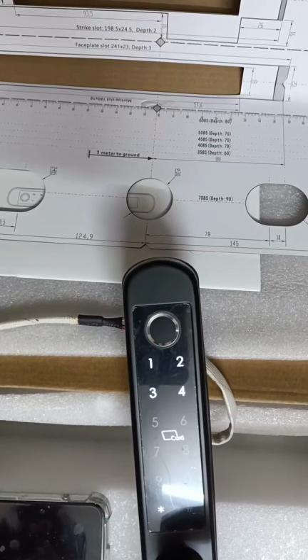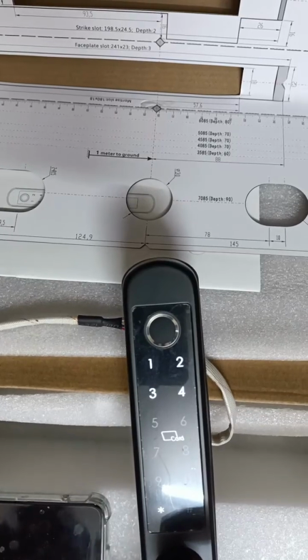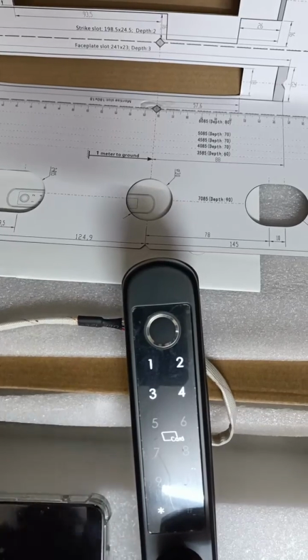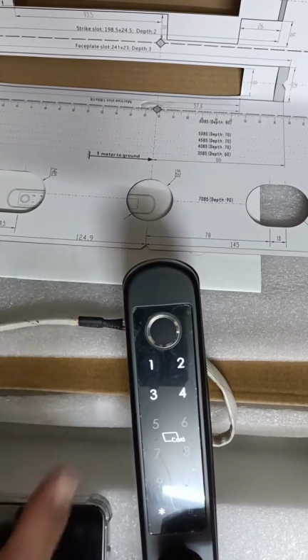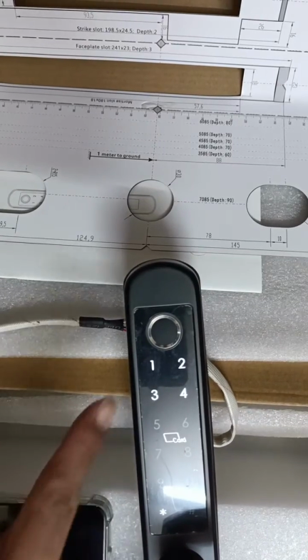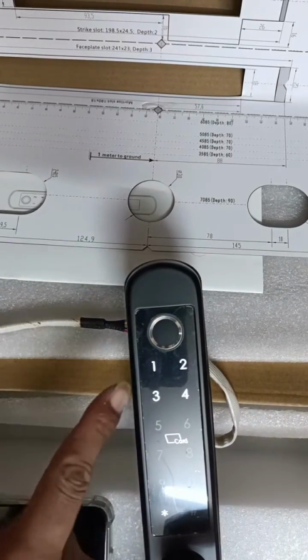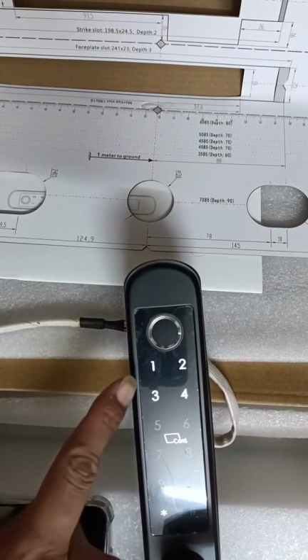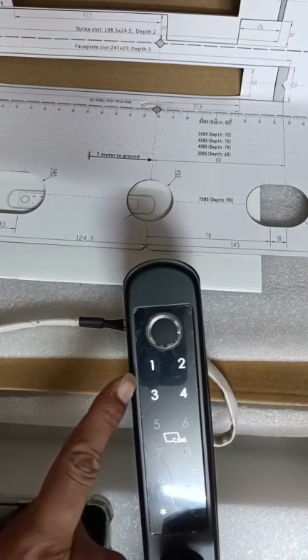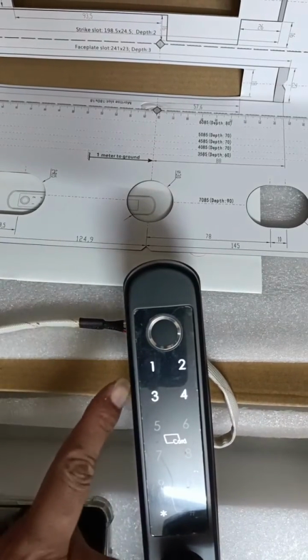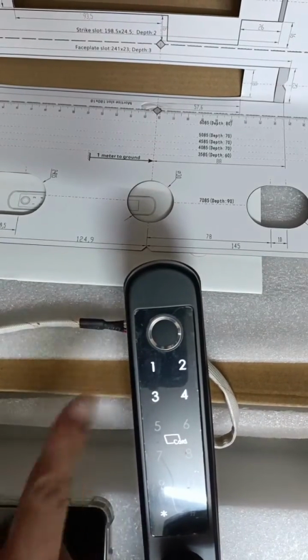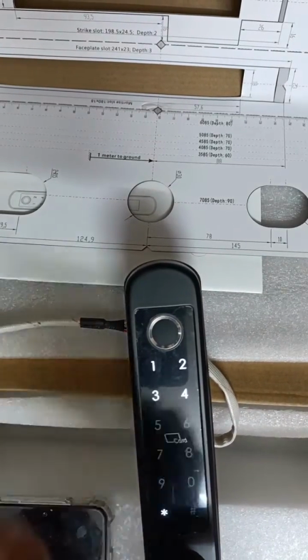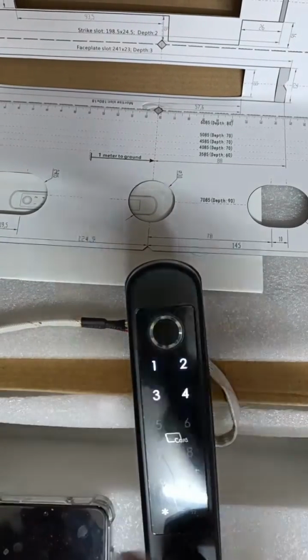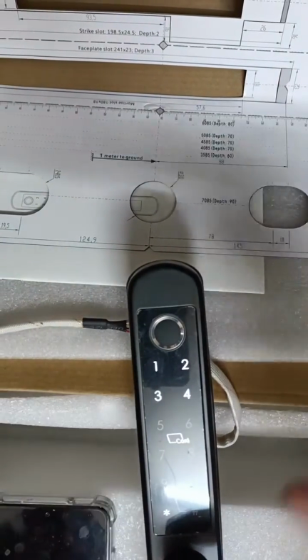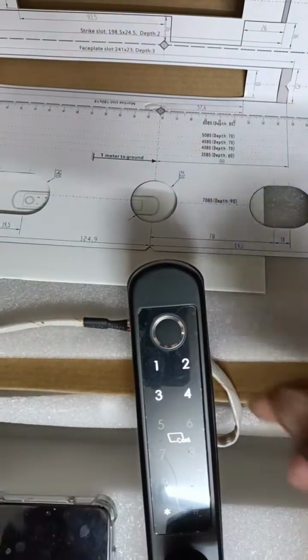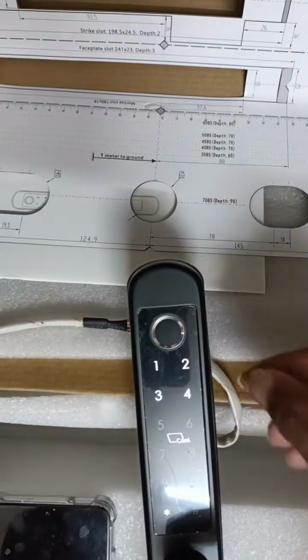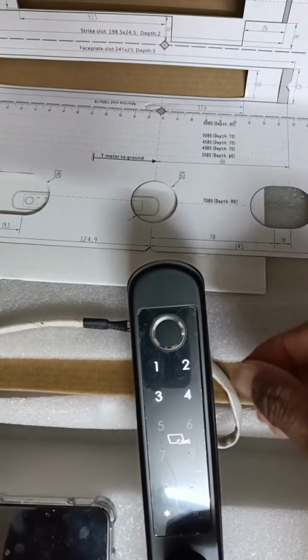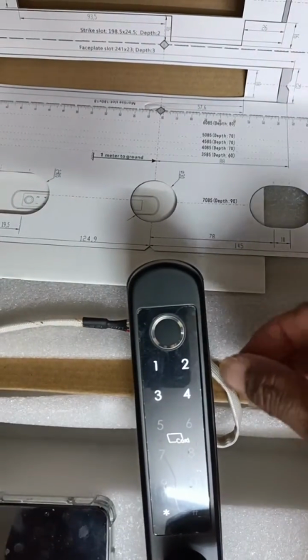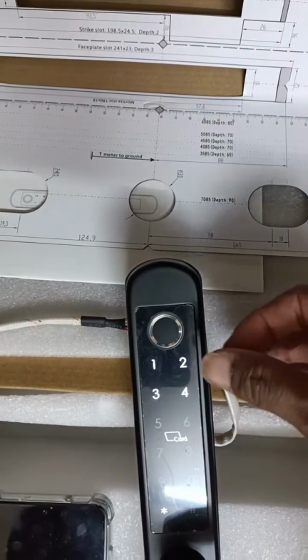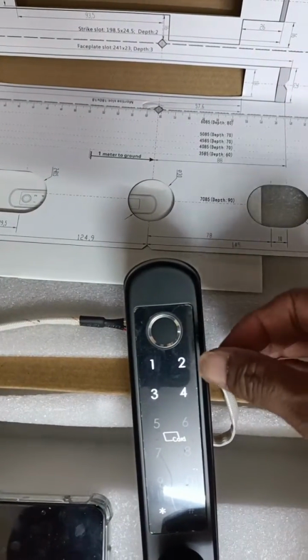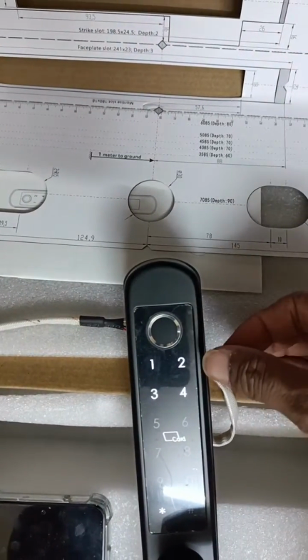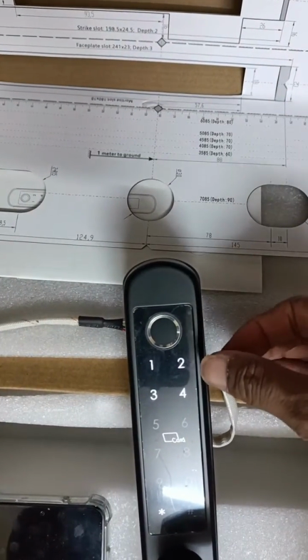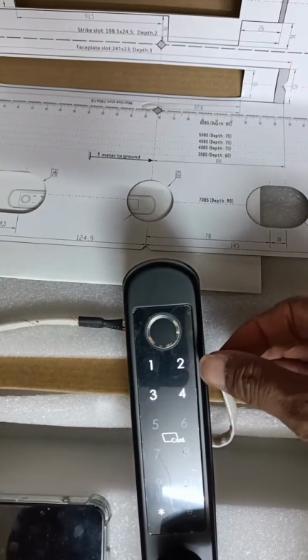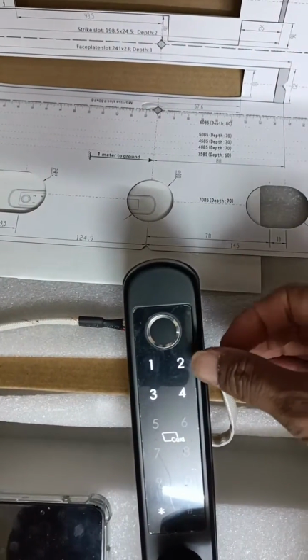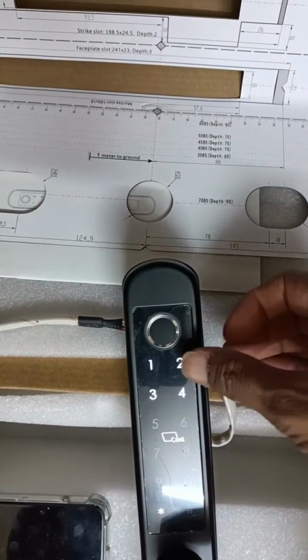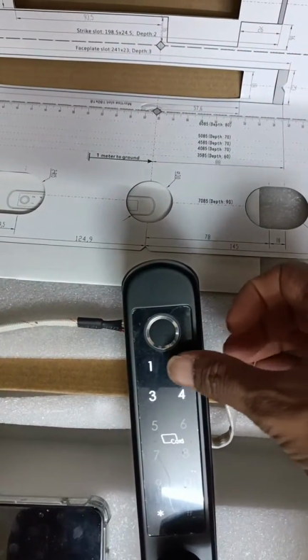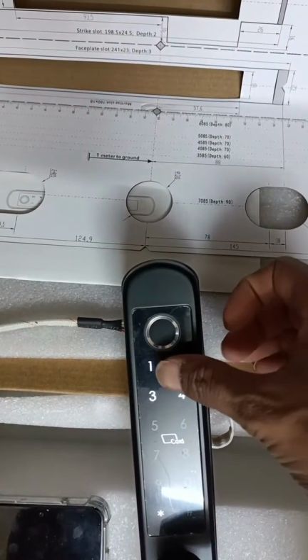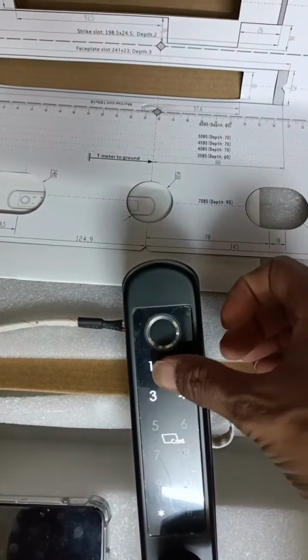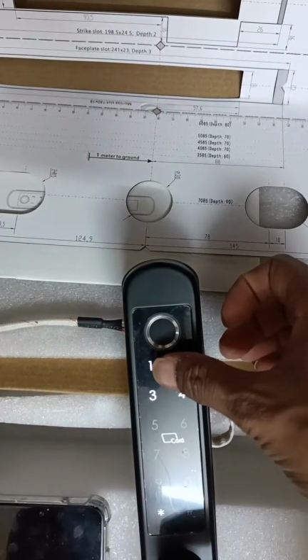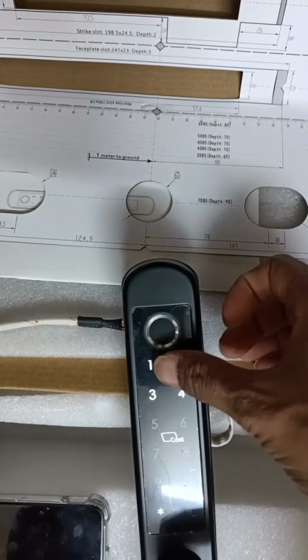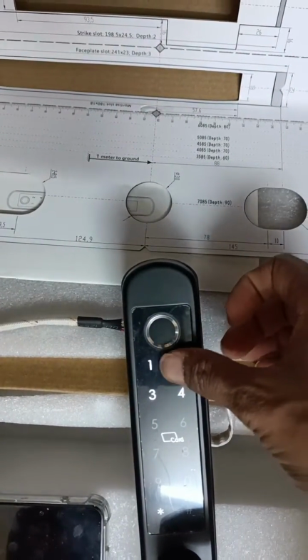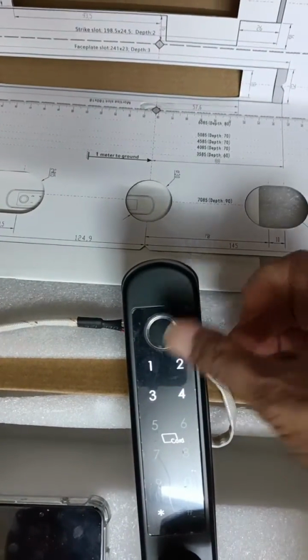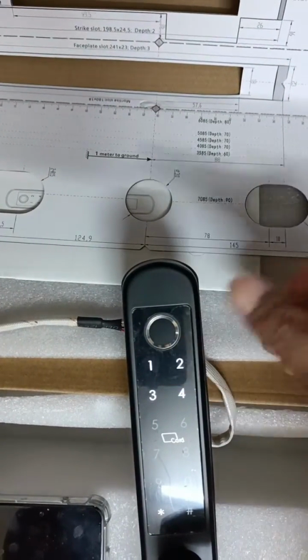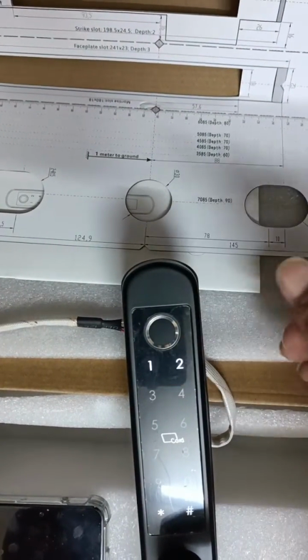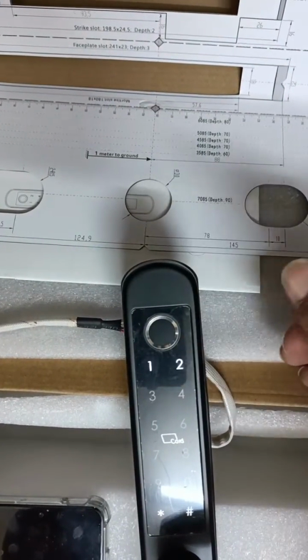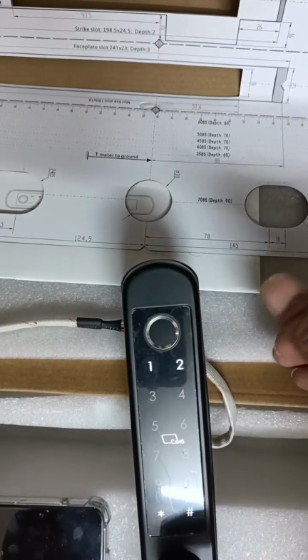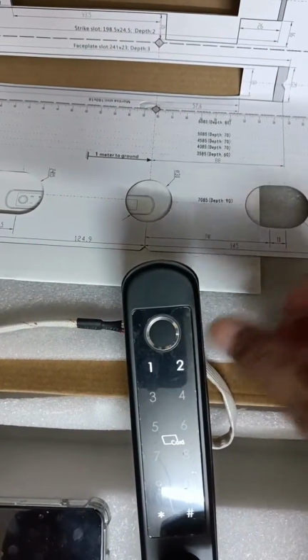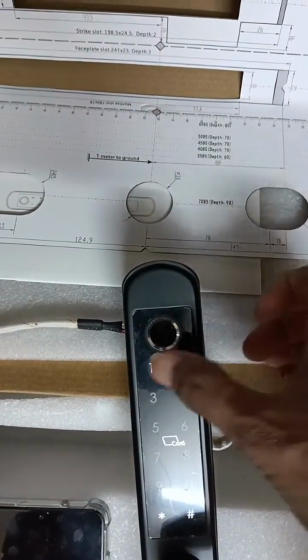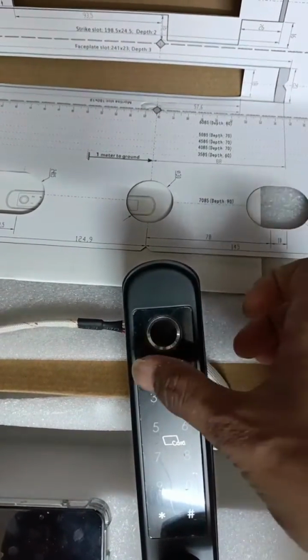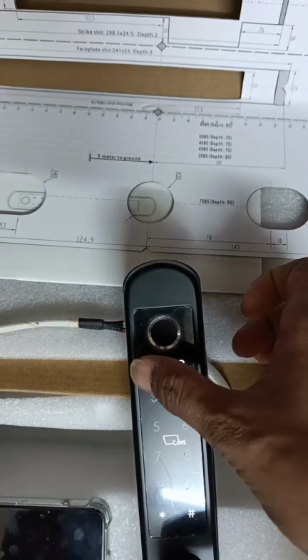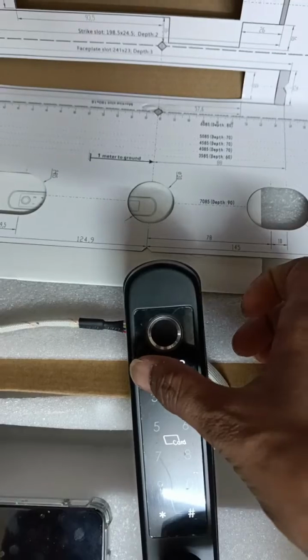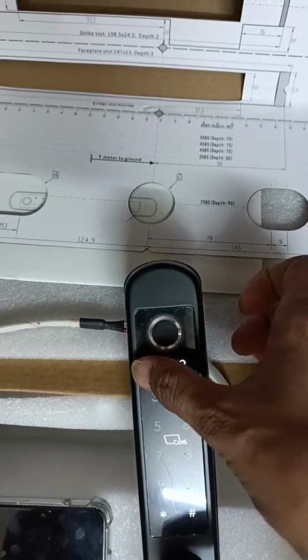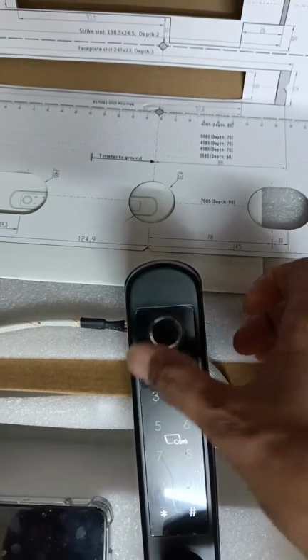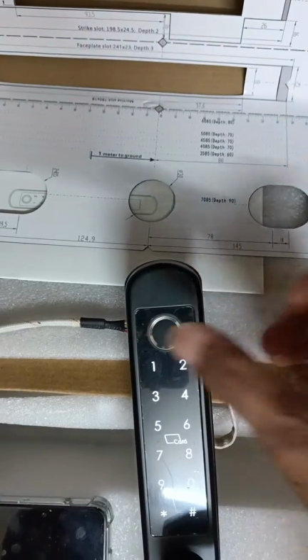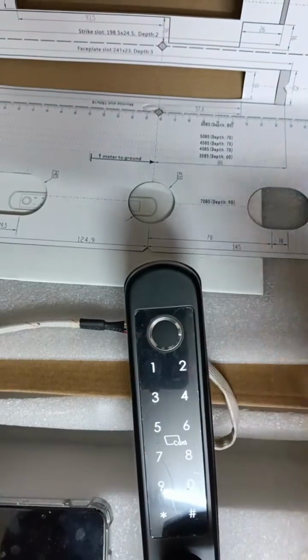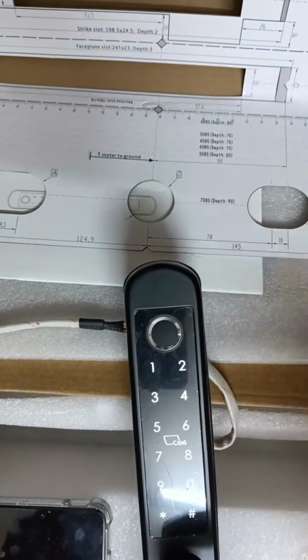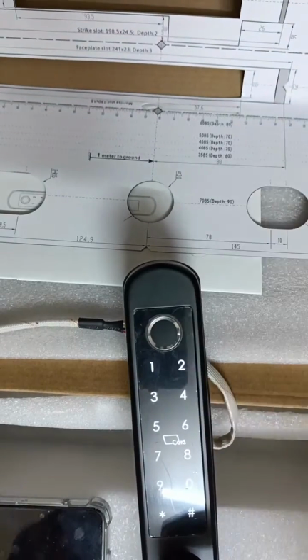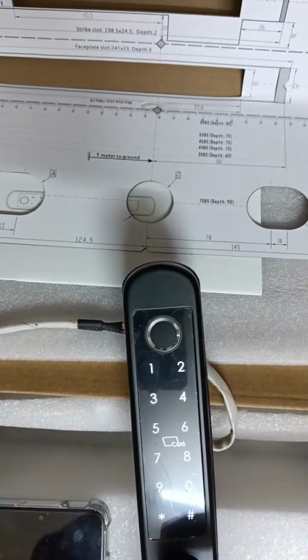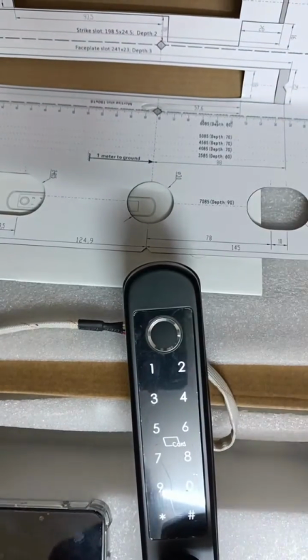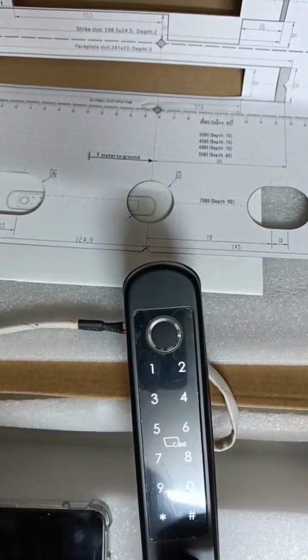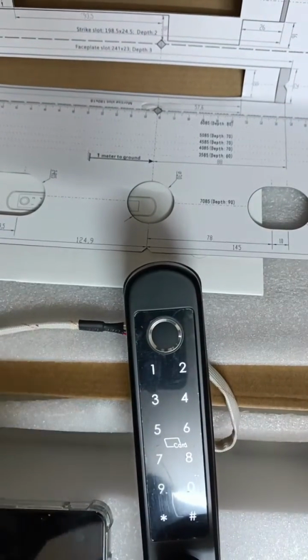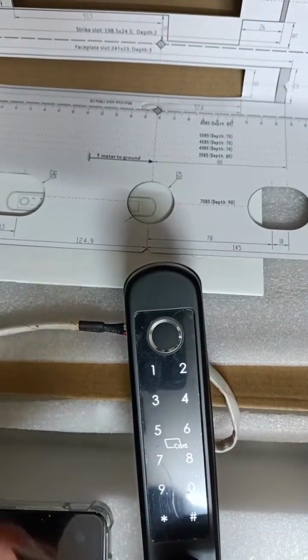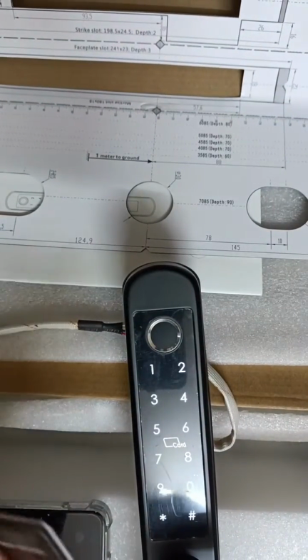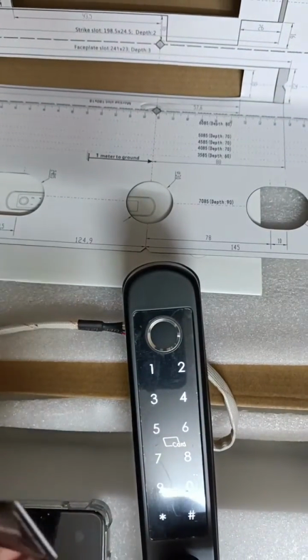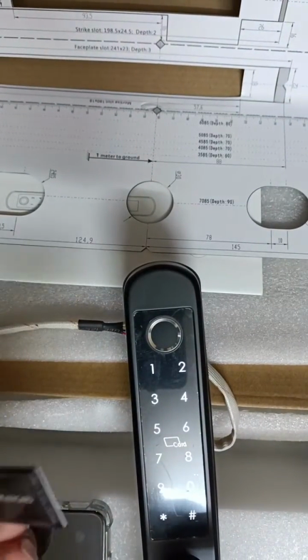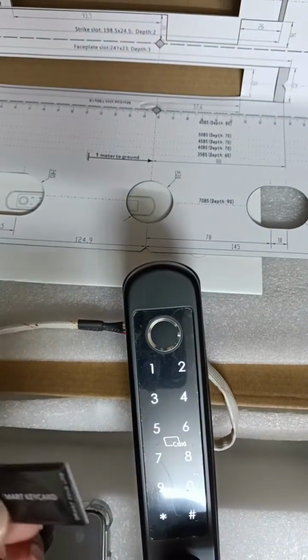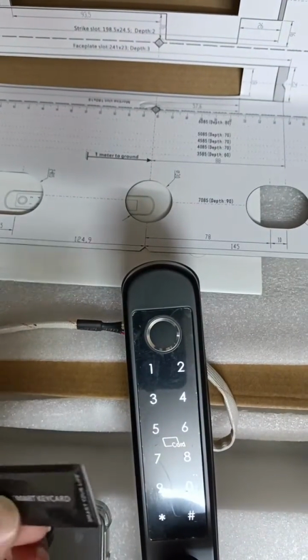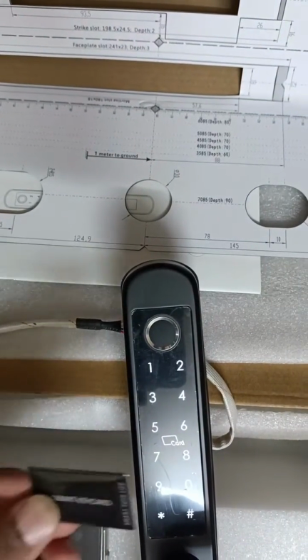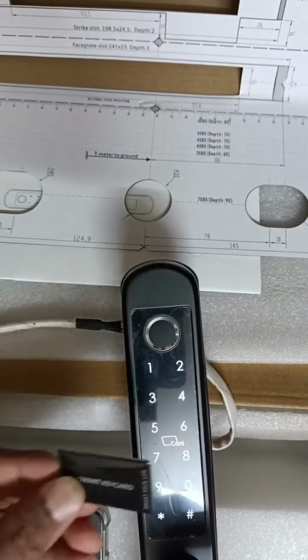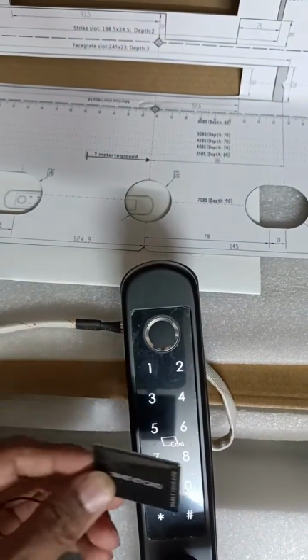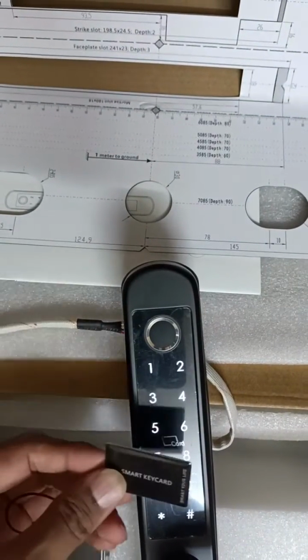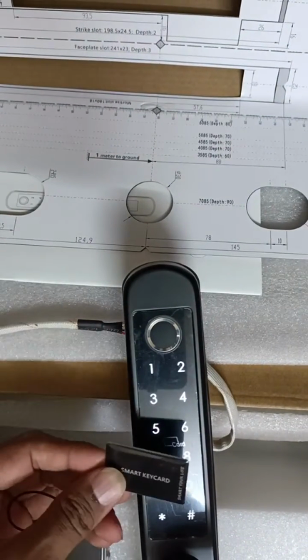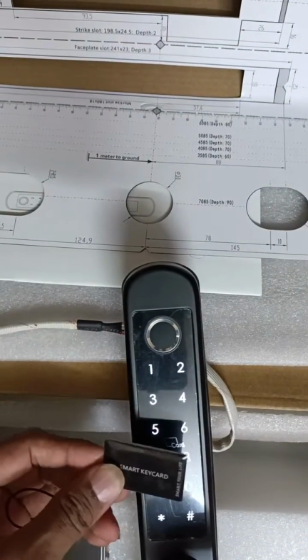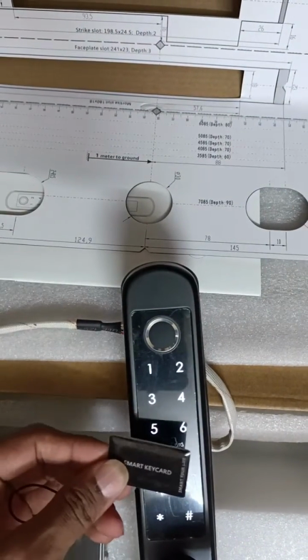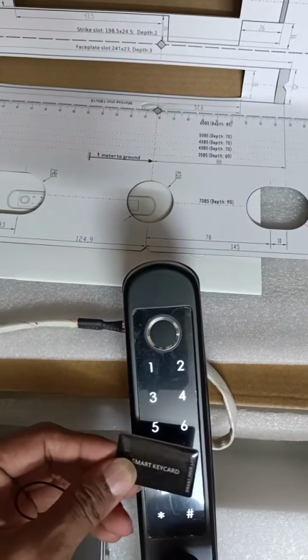Admin is option one; for user you have to go to two. Press one. Now you can add the card also, in user.